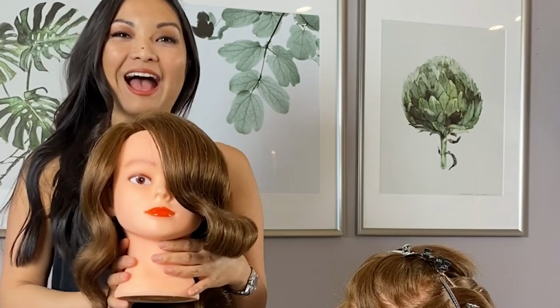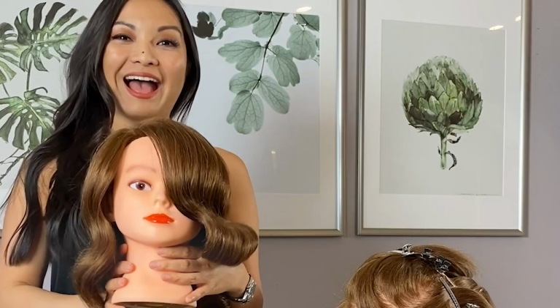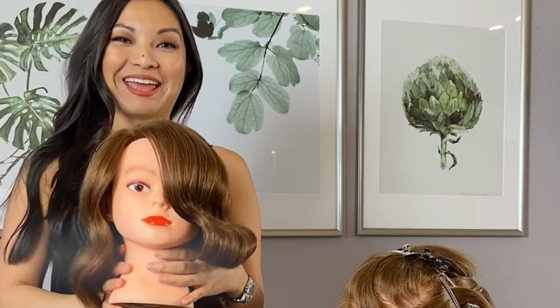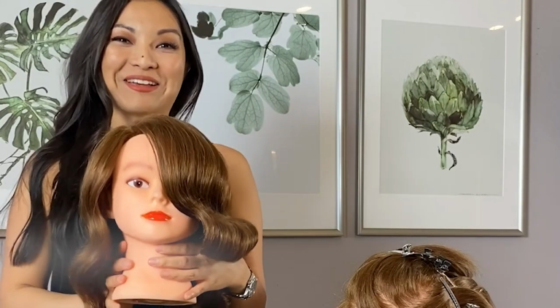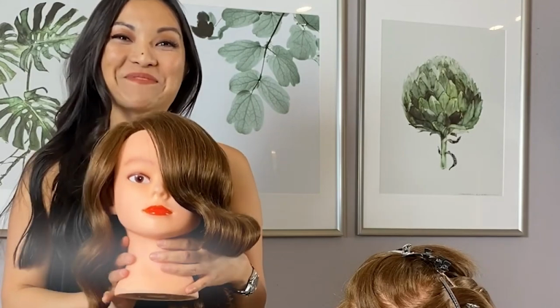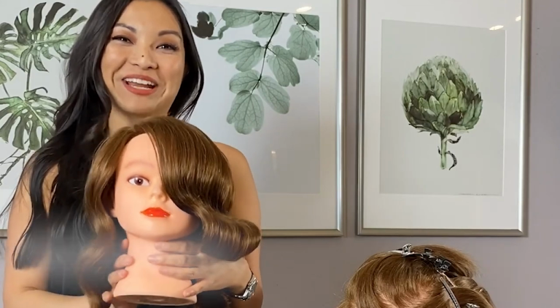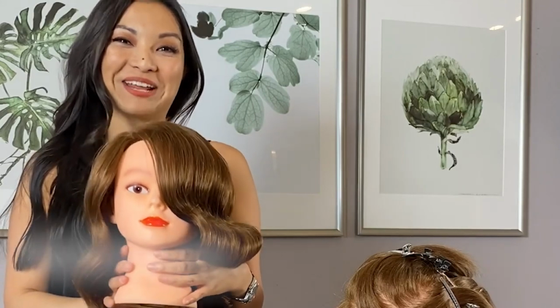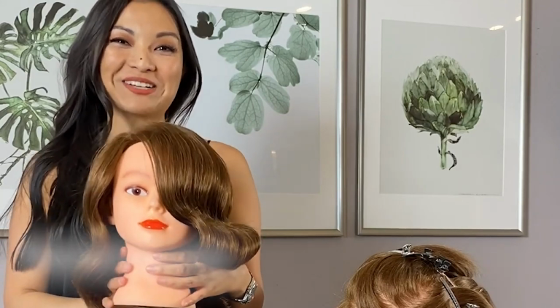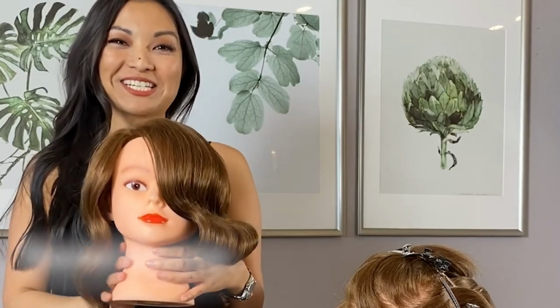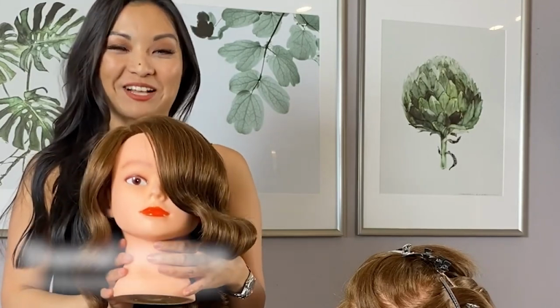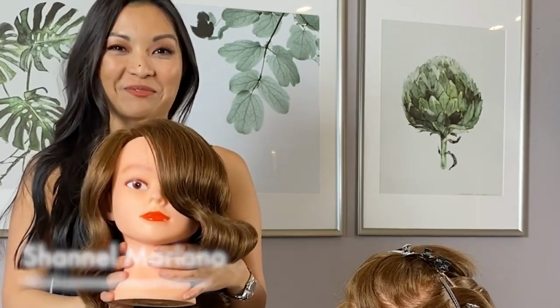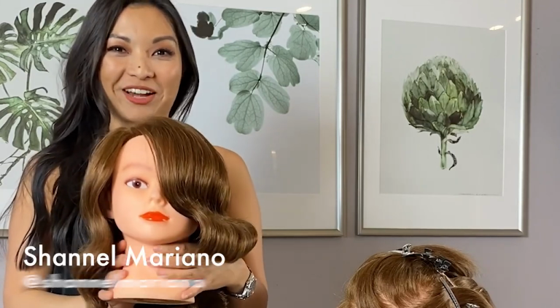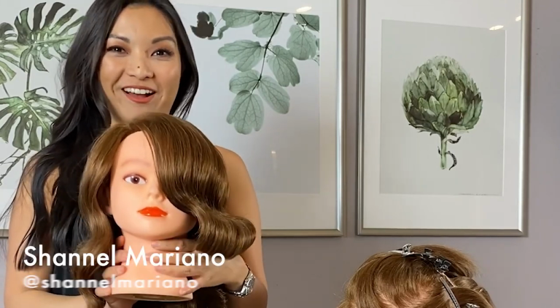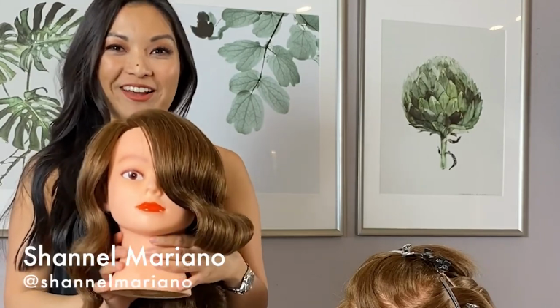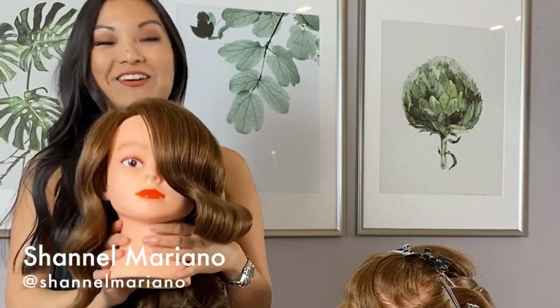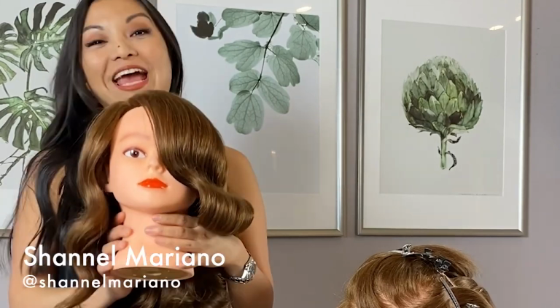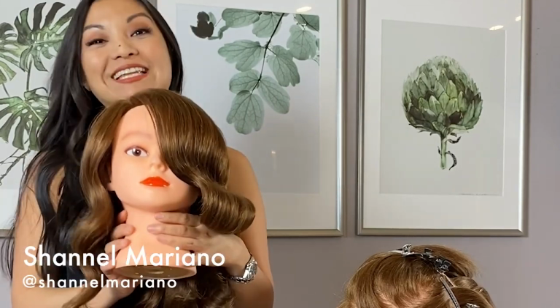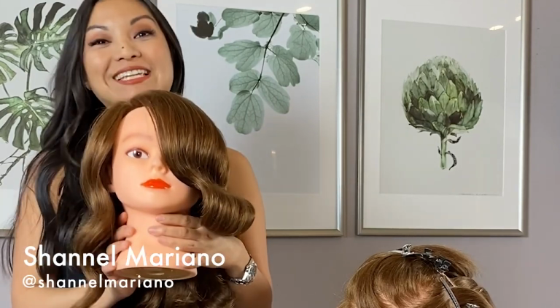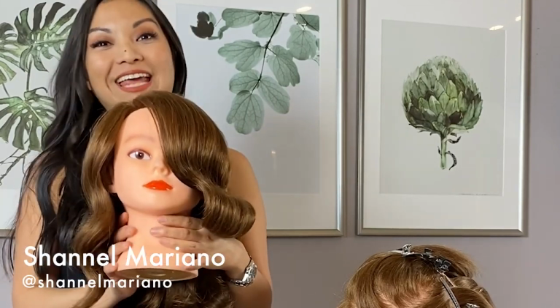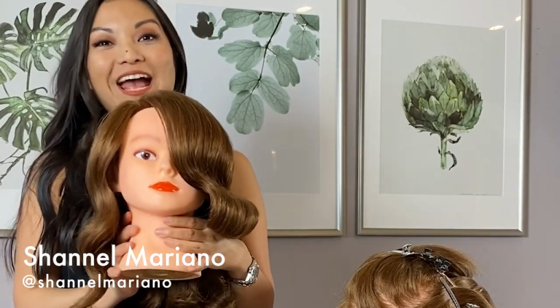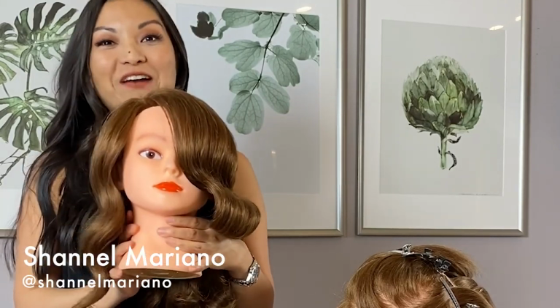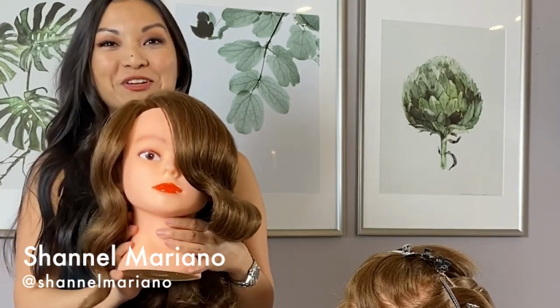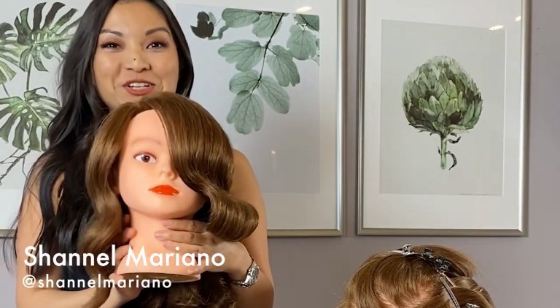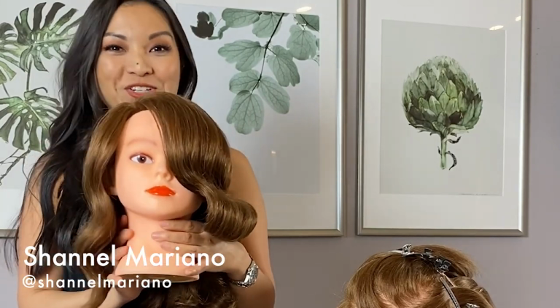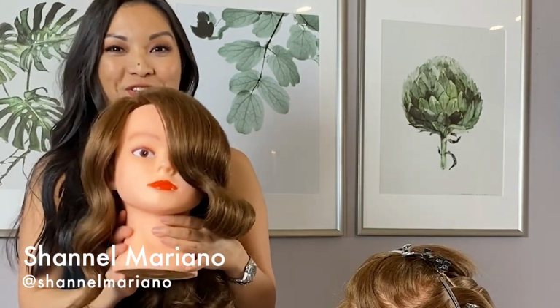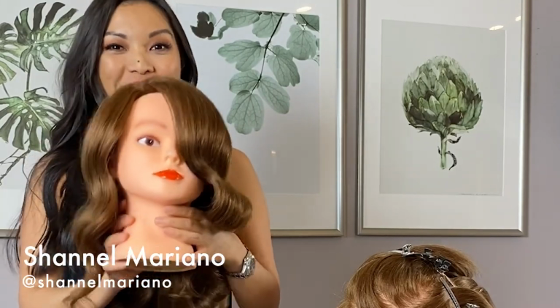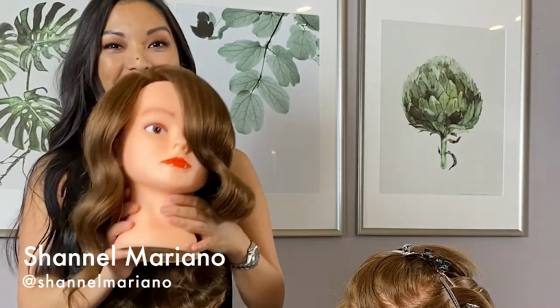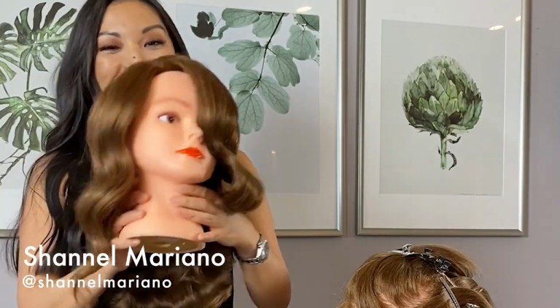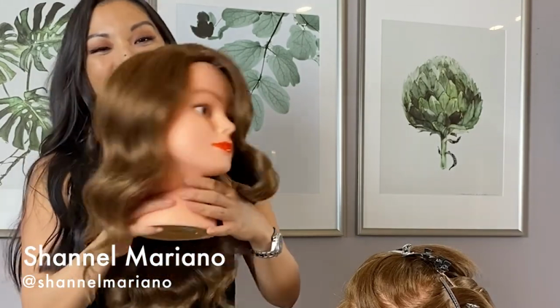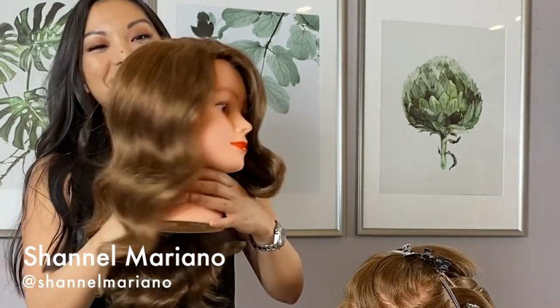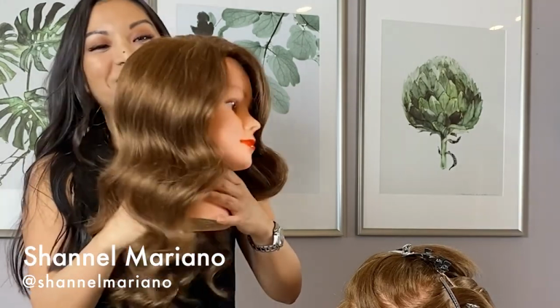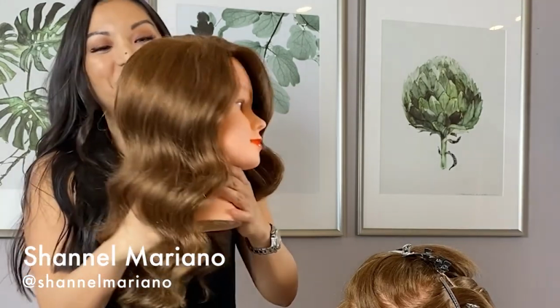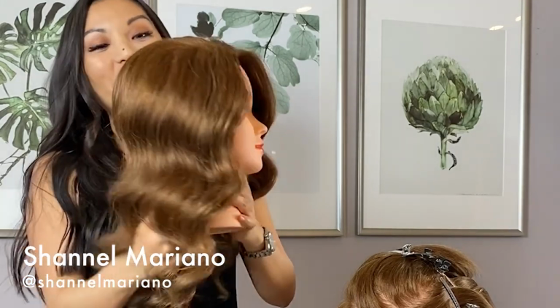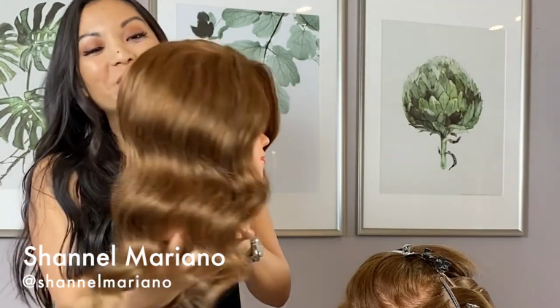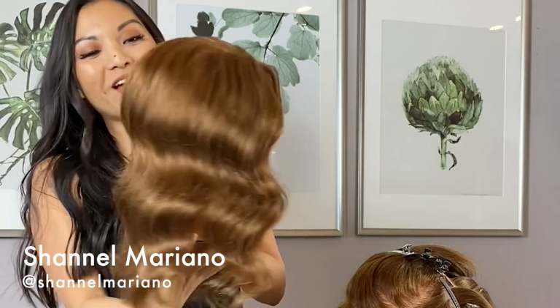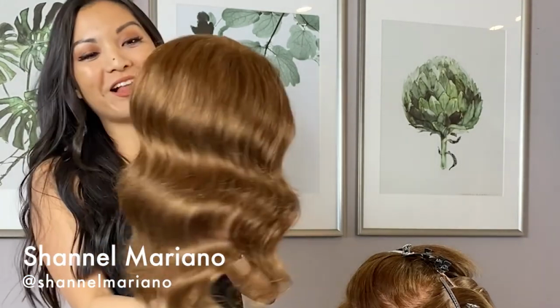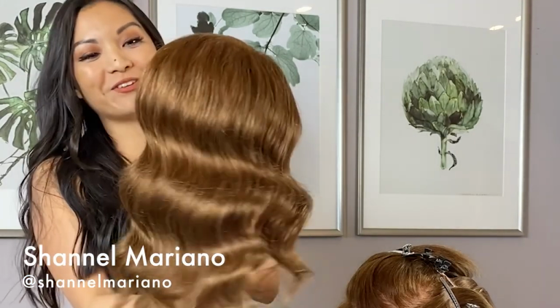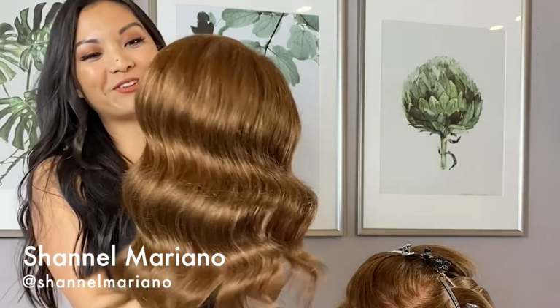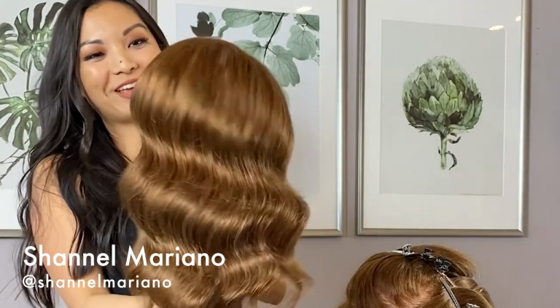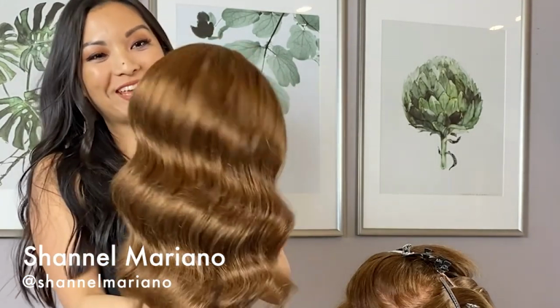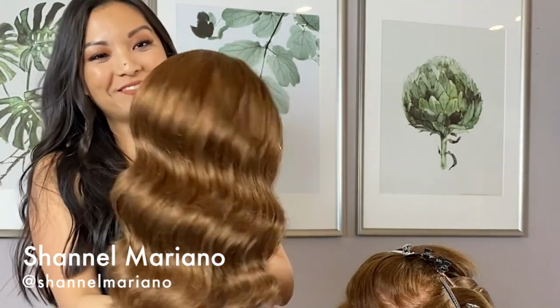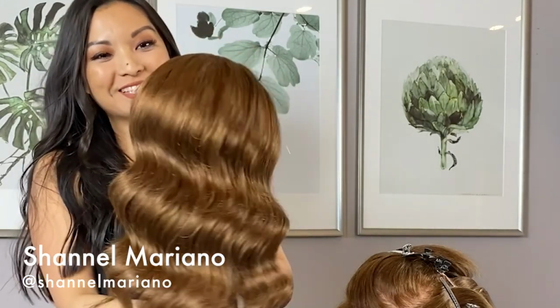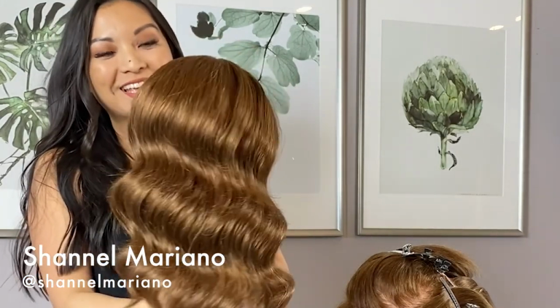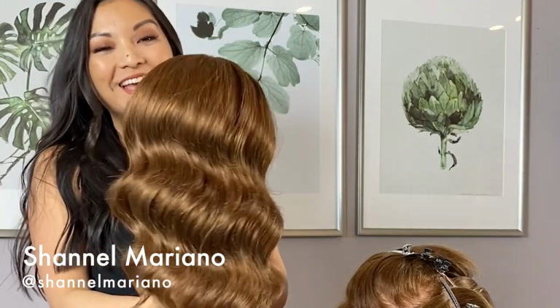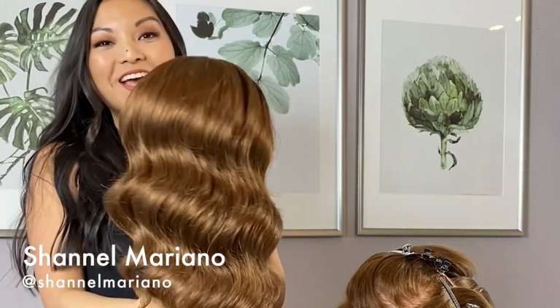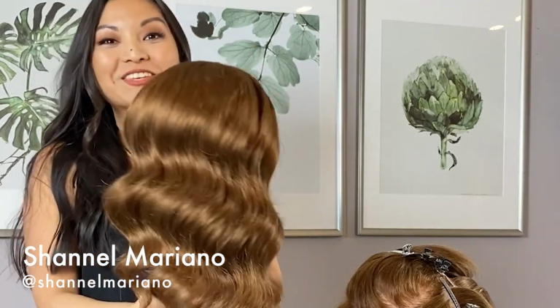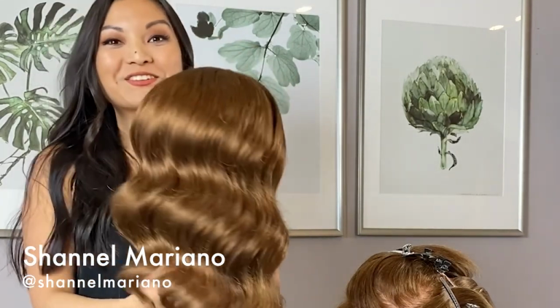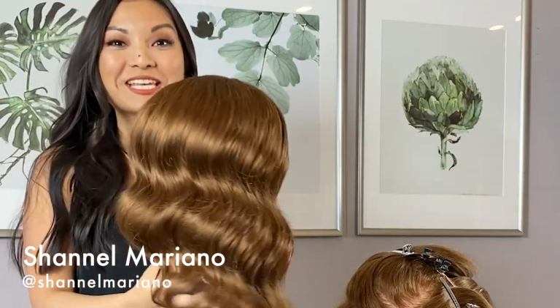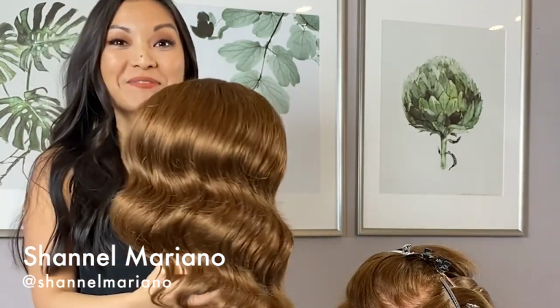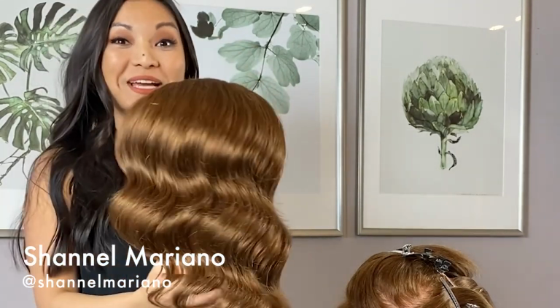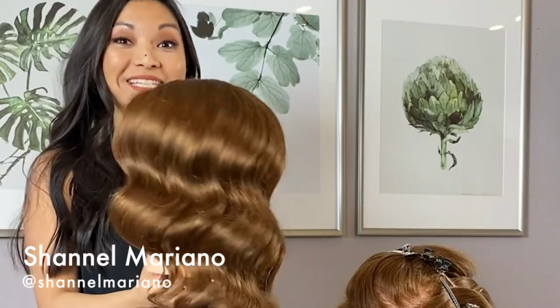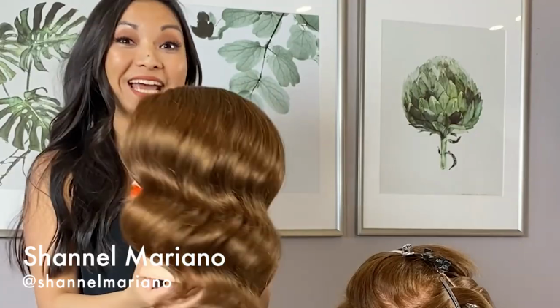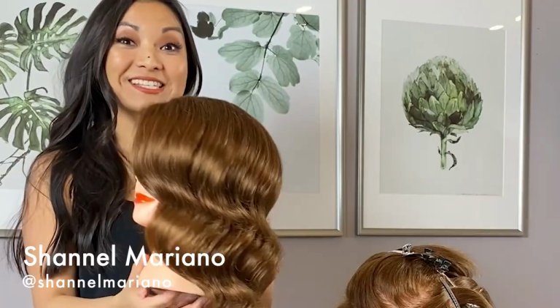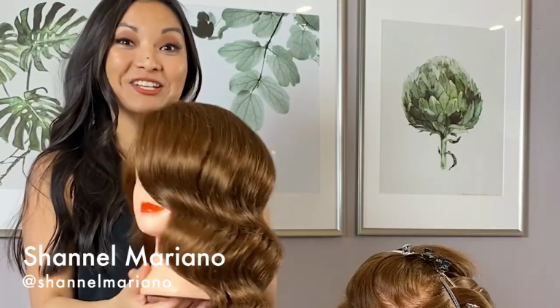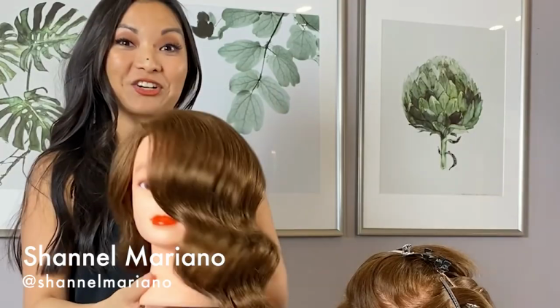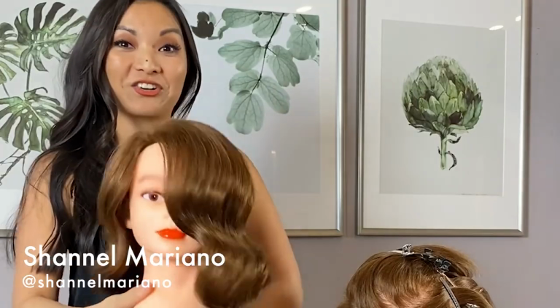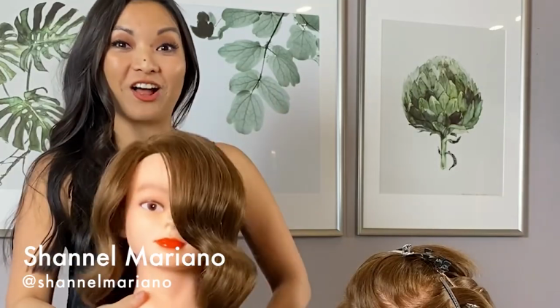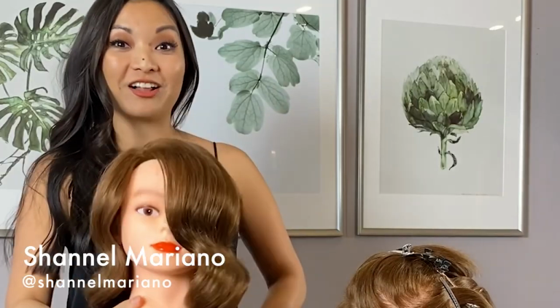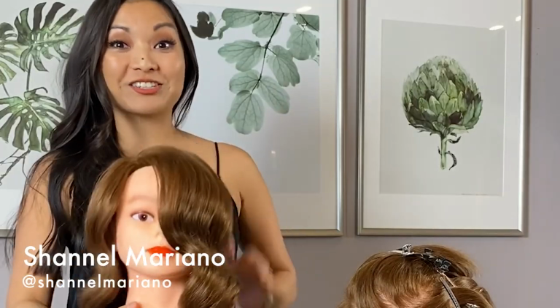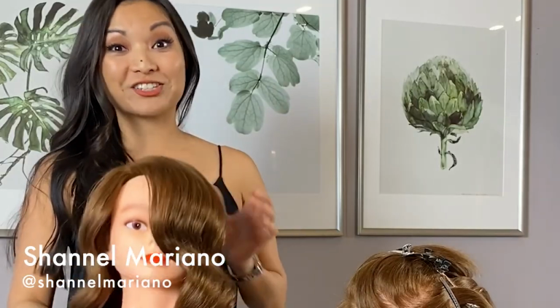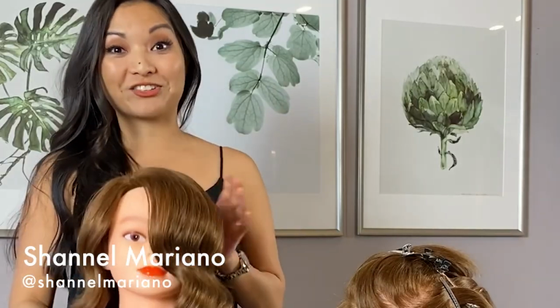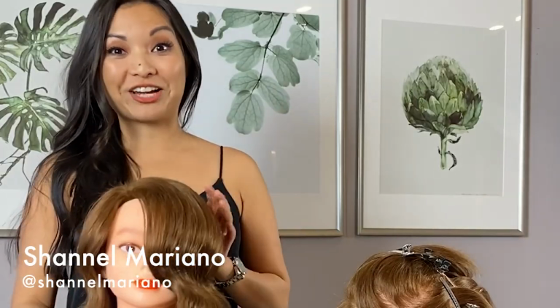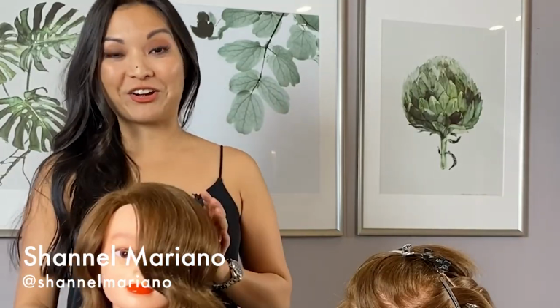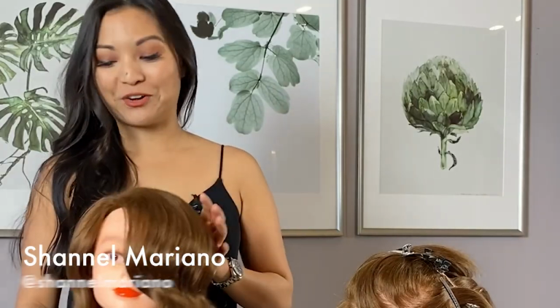Hi, my name is Chanel Mariano and today I'm going to show you how to do some old Hollywood waves using my Dyson Corral straightener.